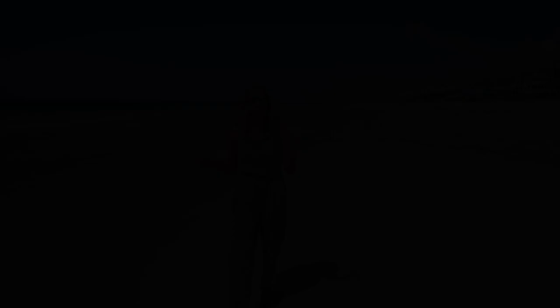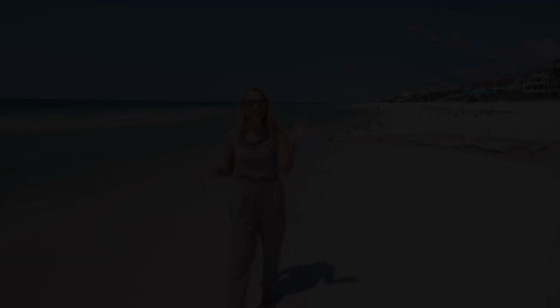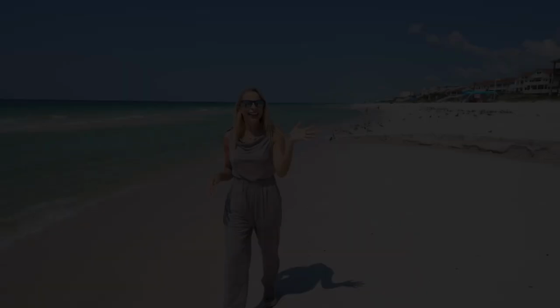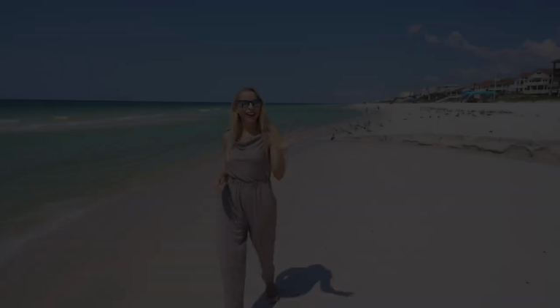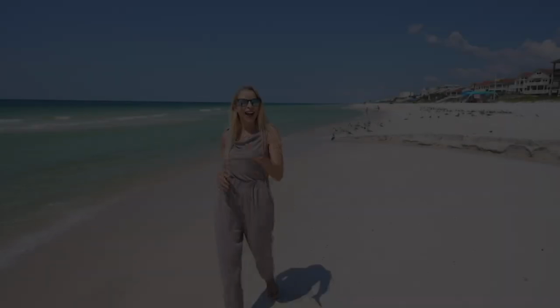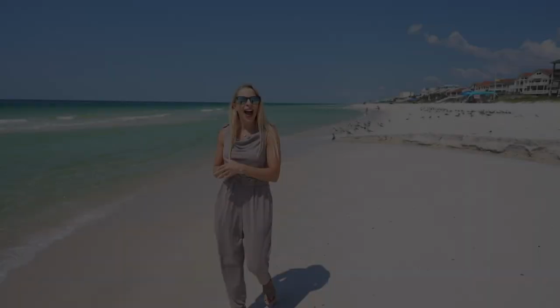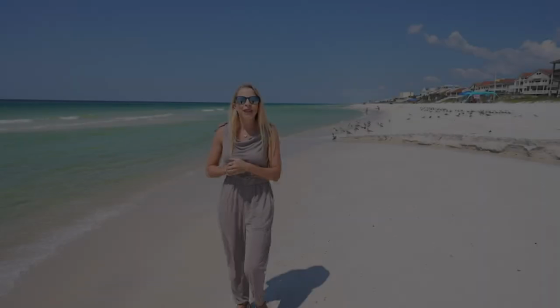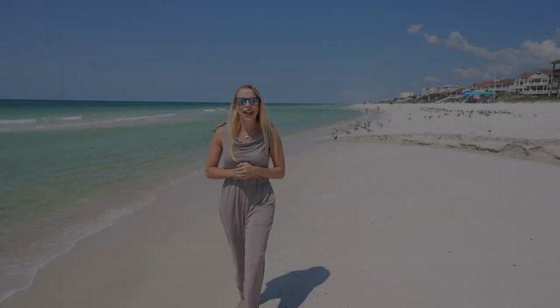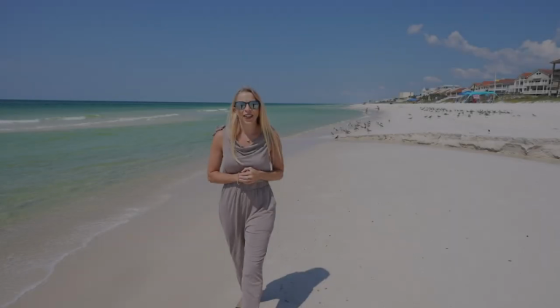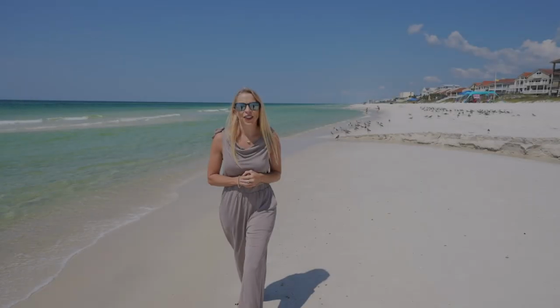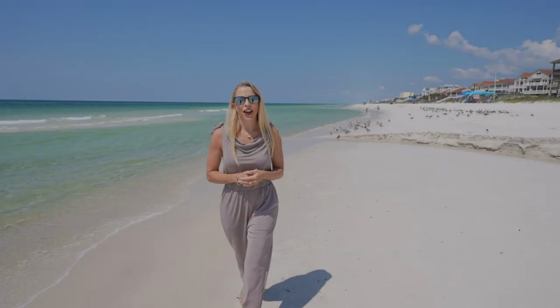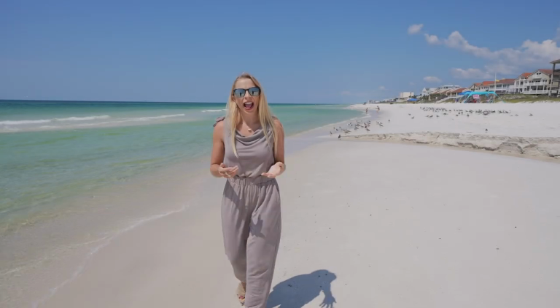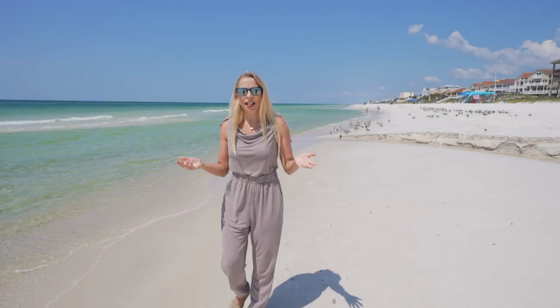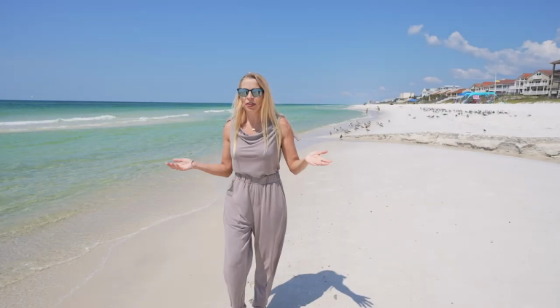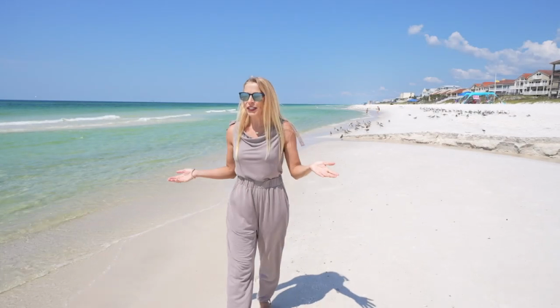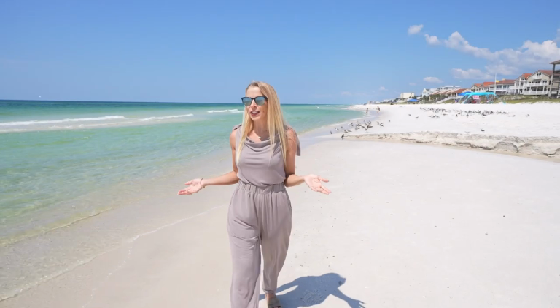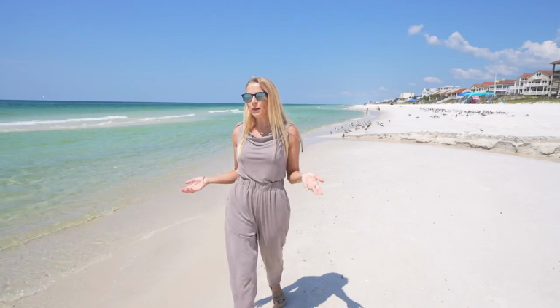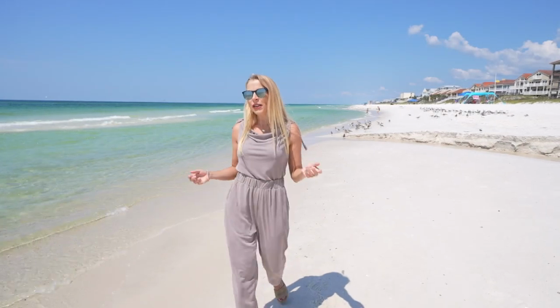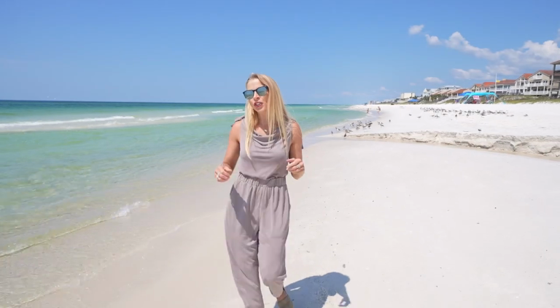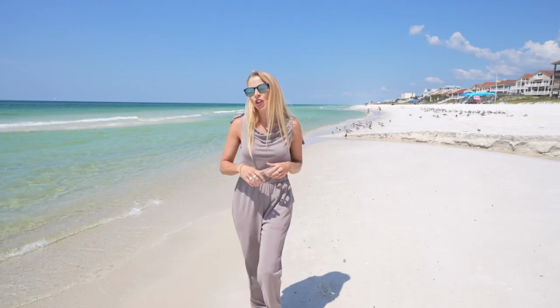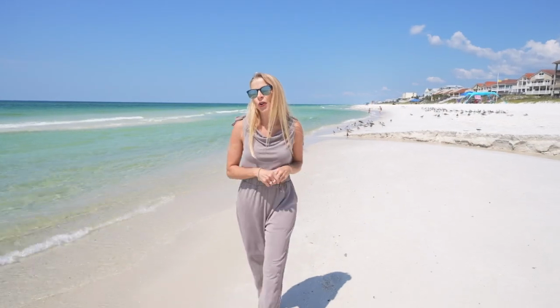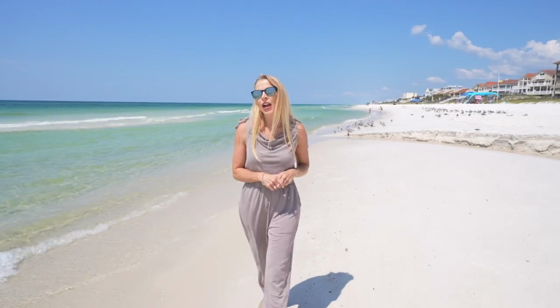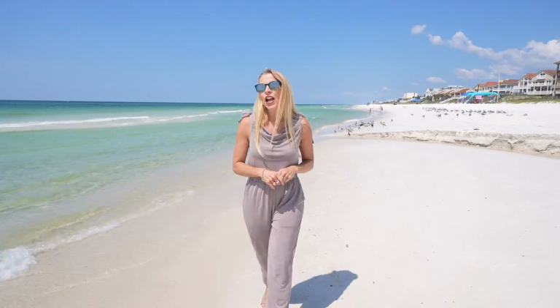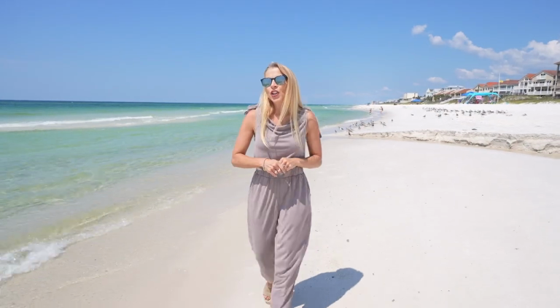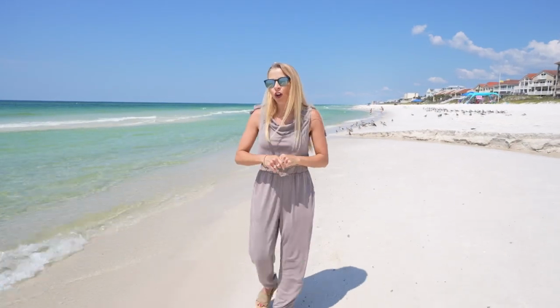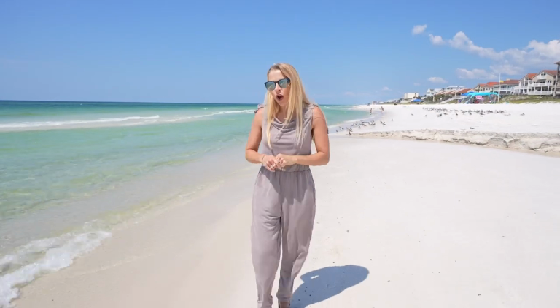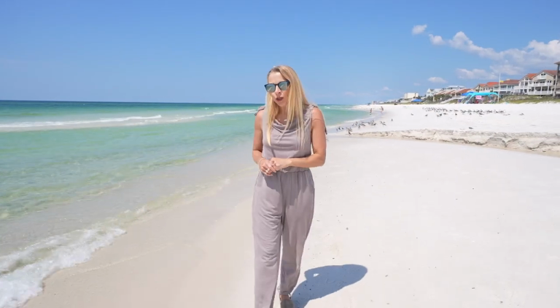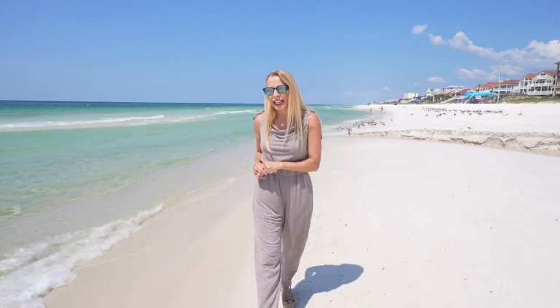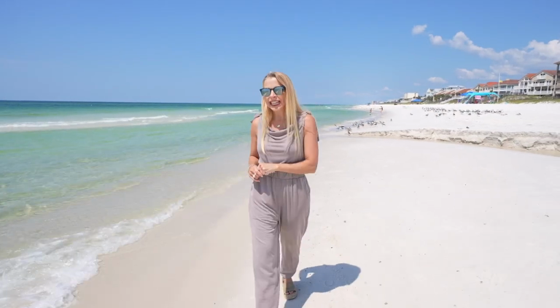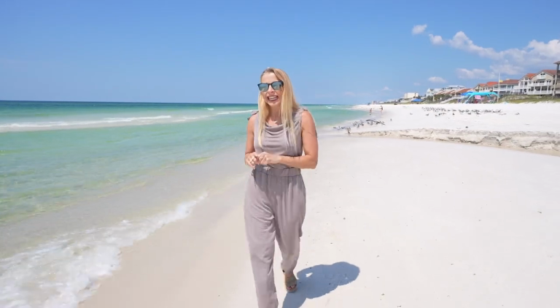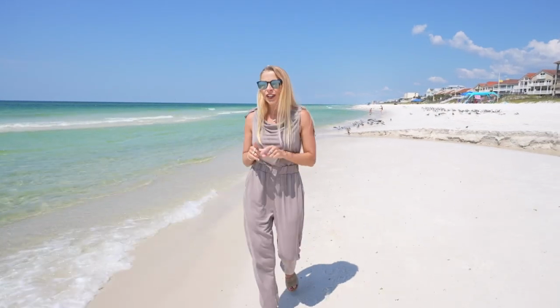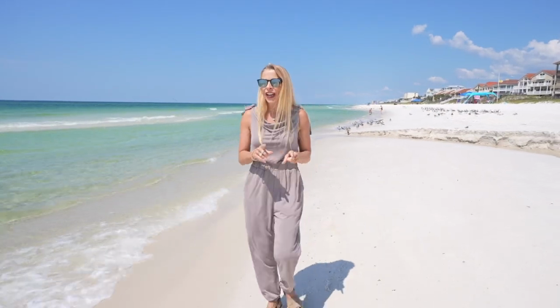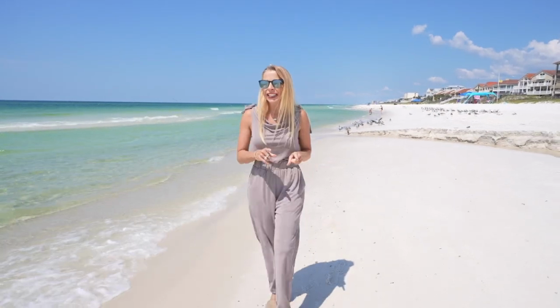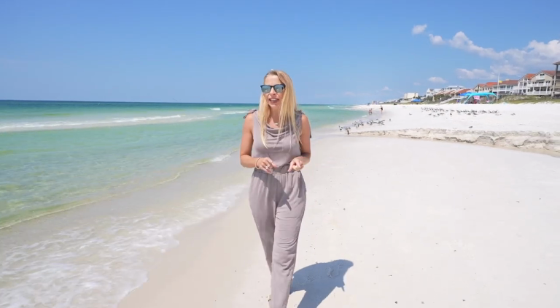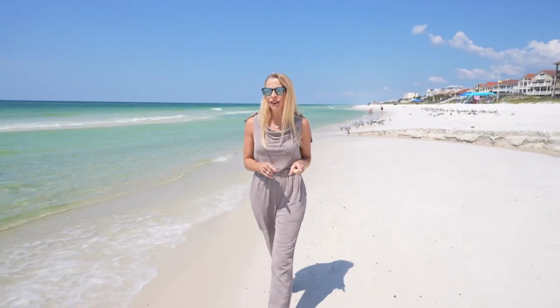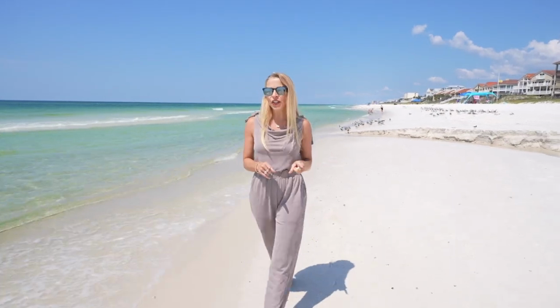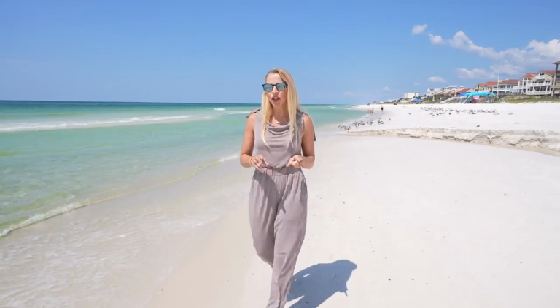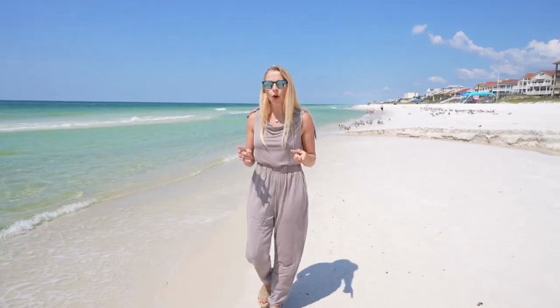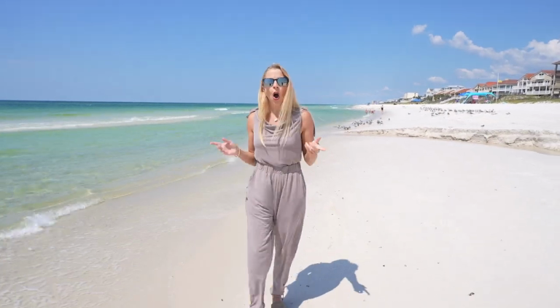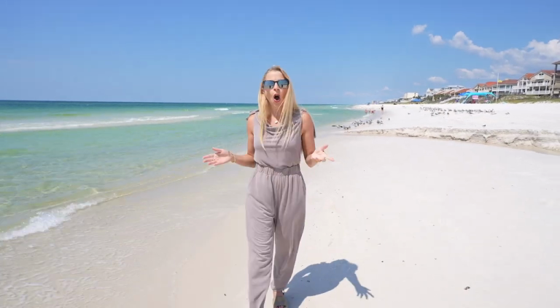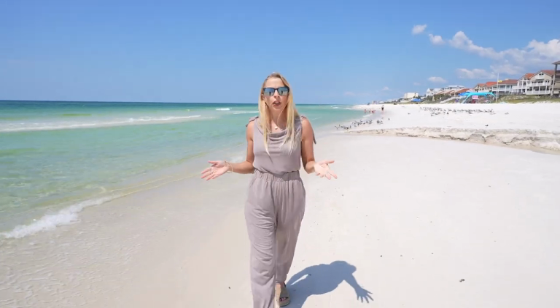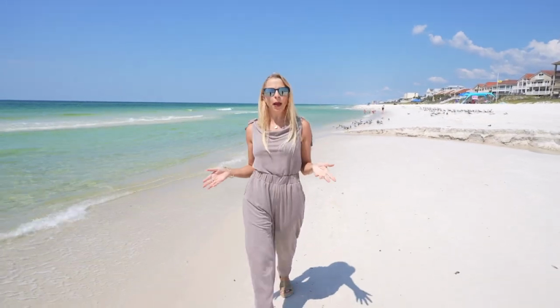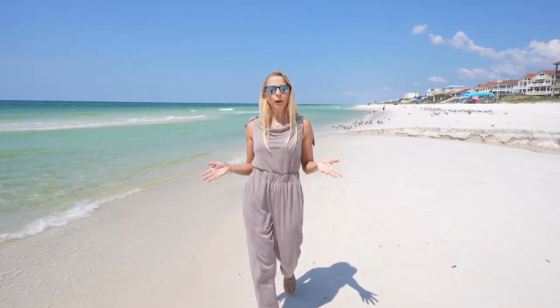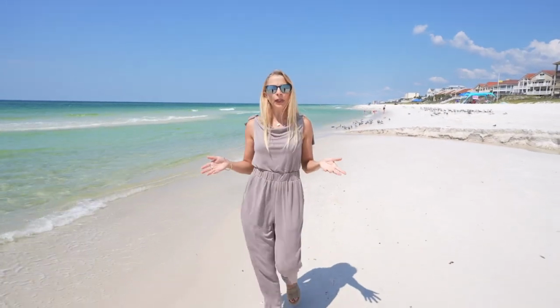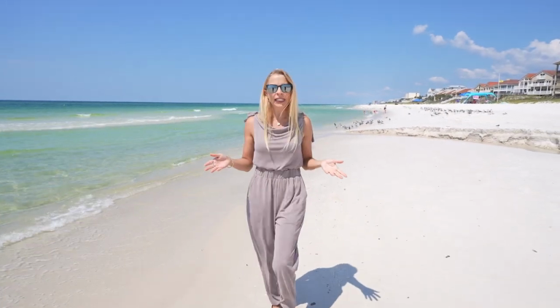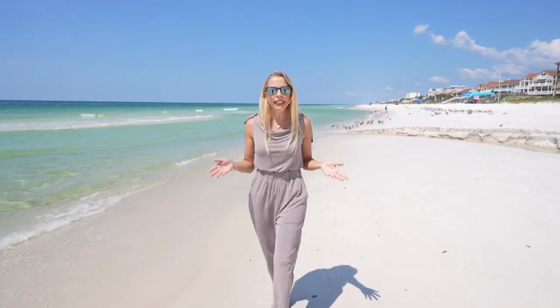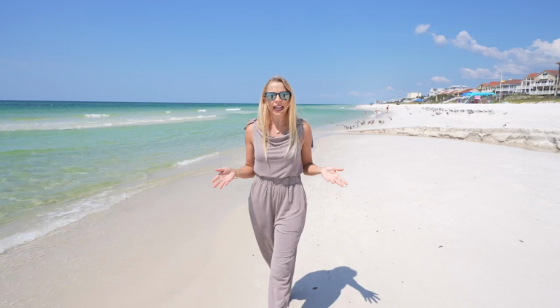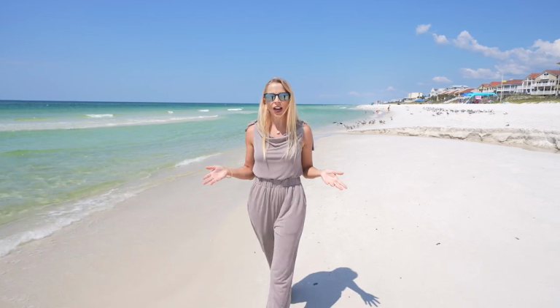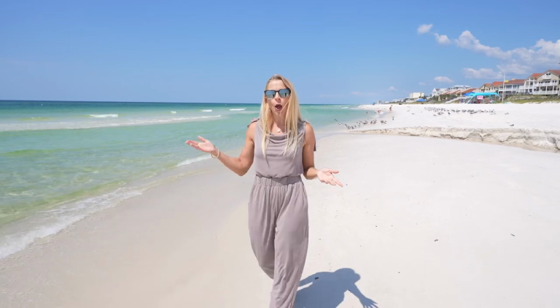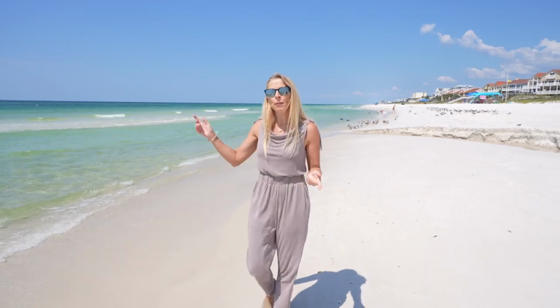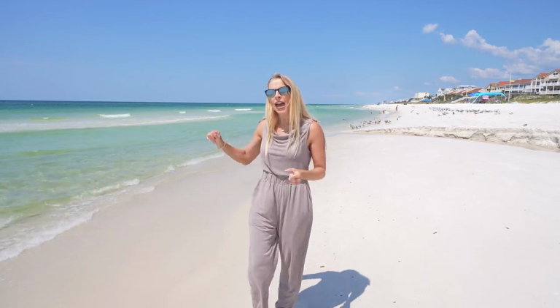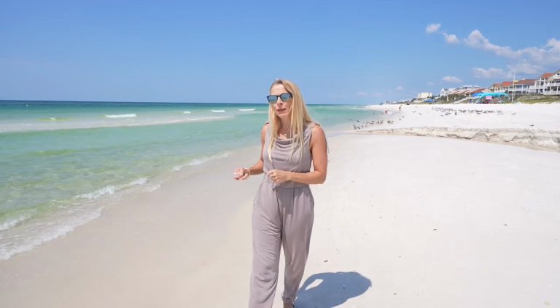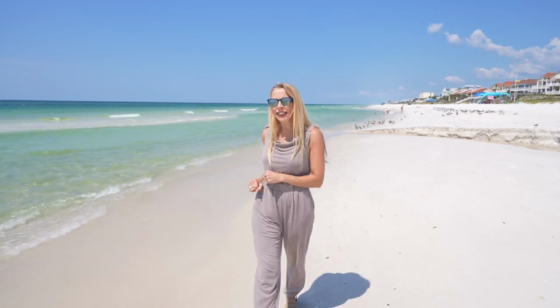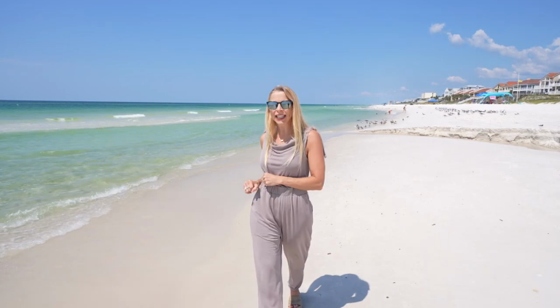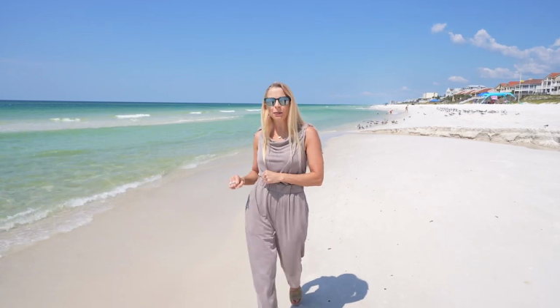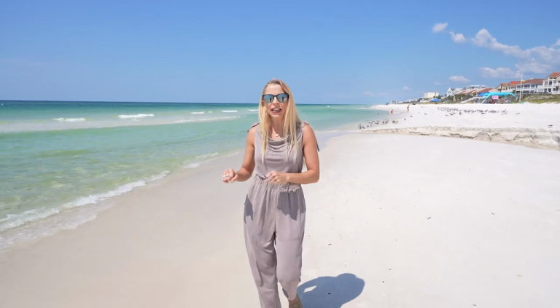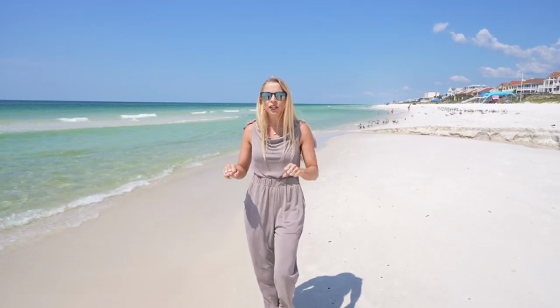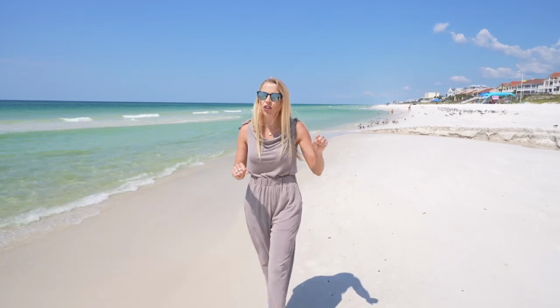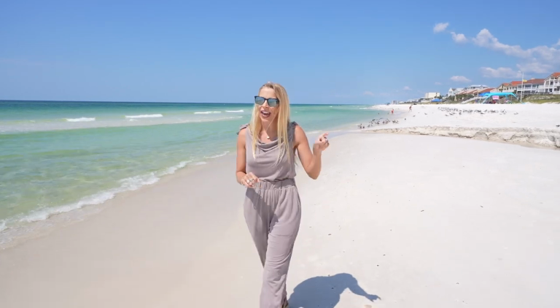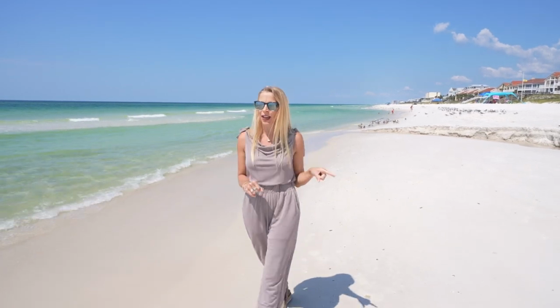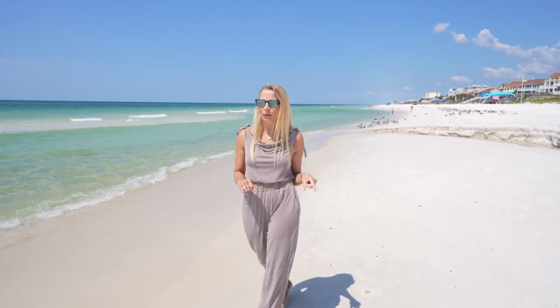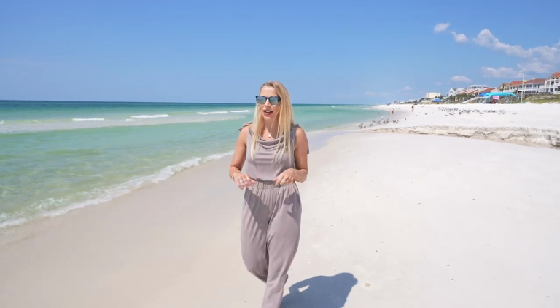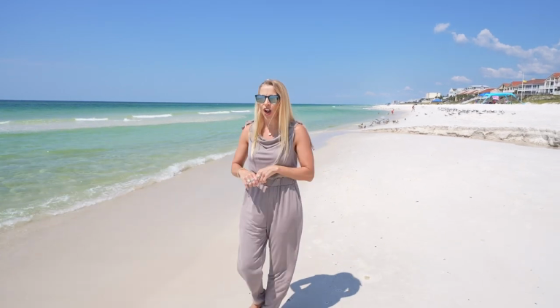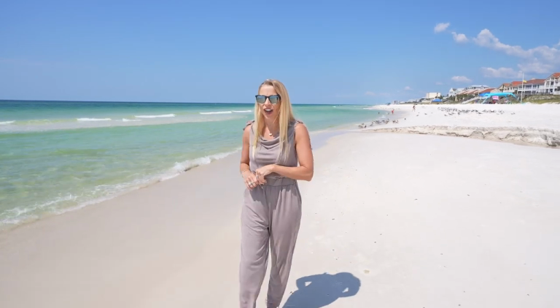Hey there, I'm Heather and this is The Beach Show, your only internet TV show all about real estate on Panama City Beach and beyond.